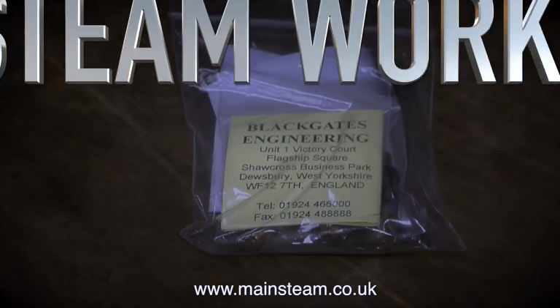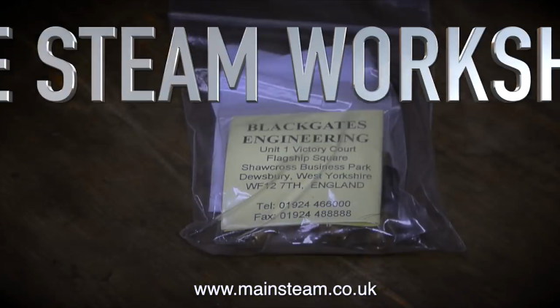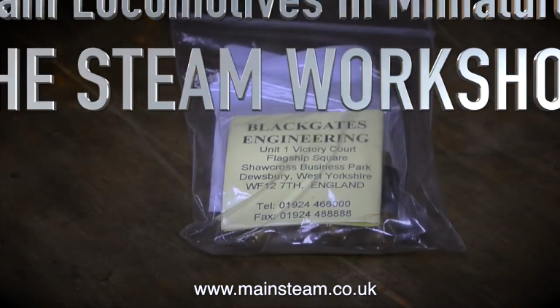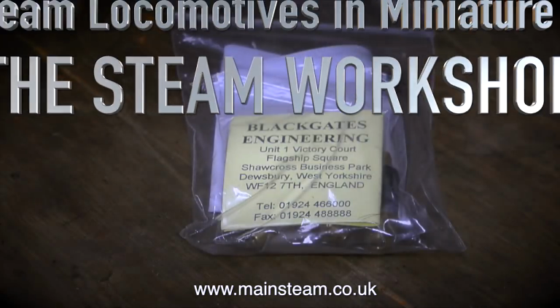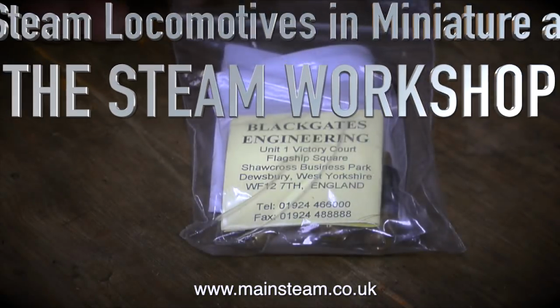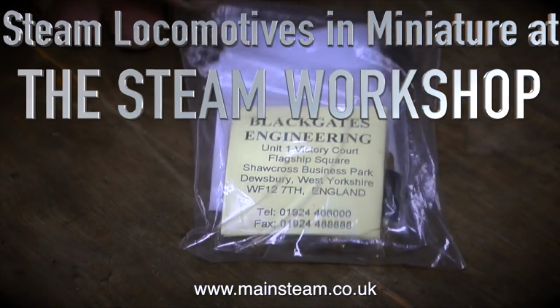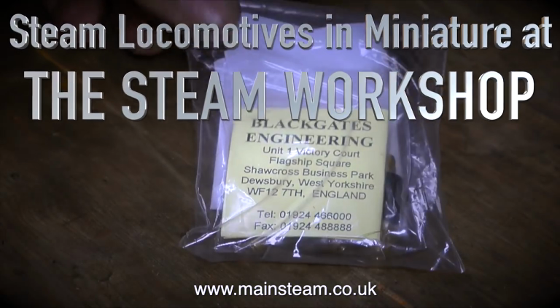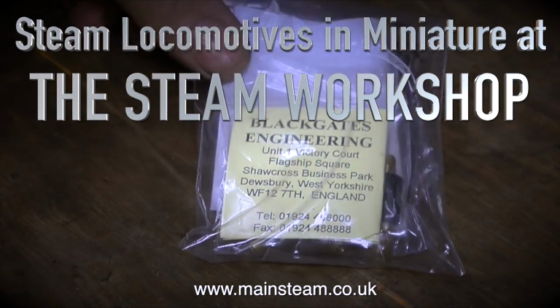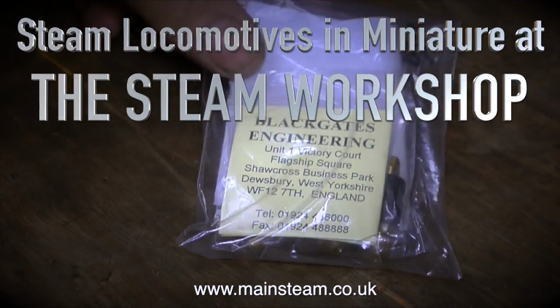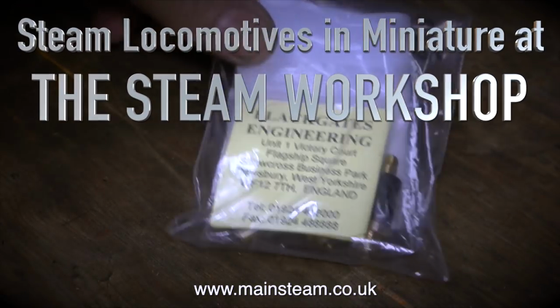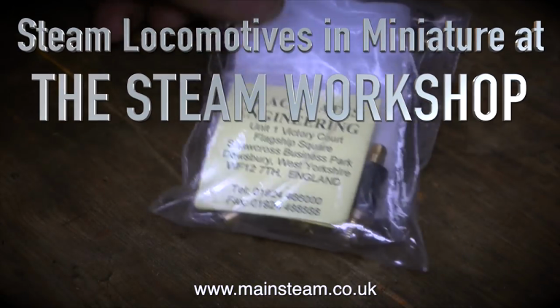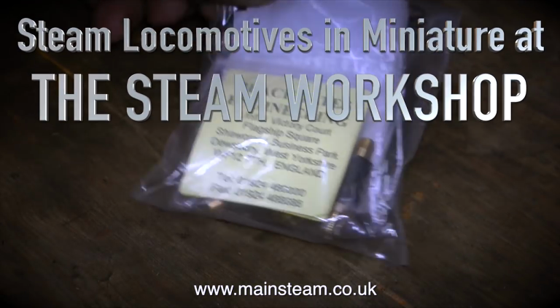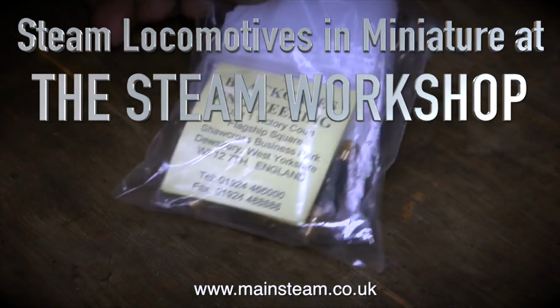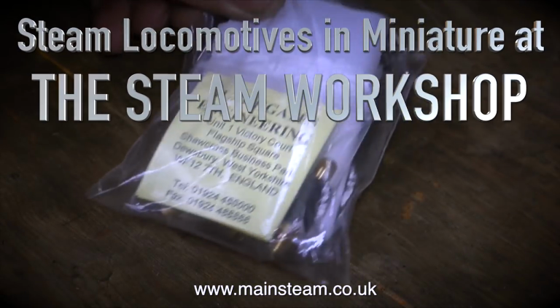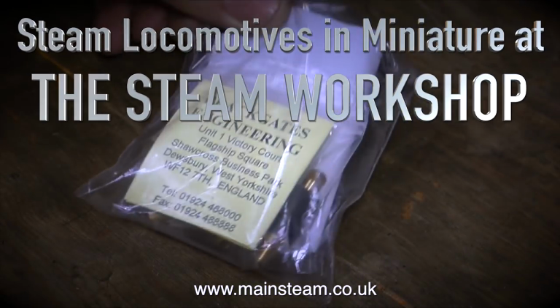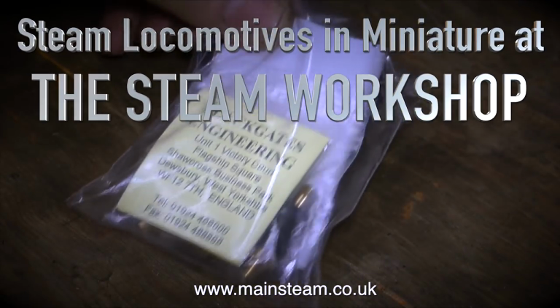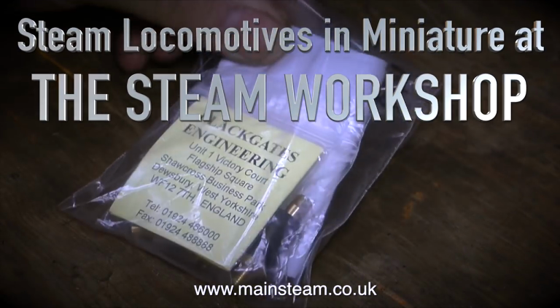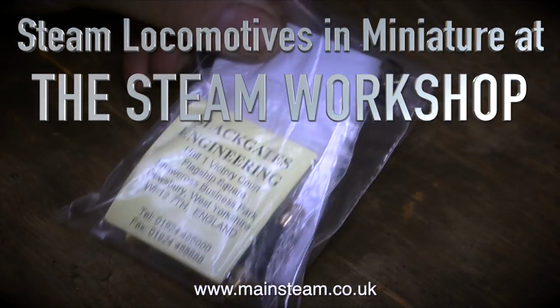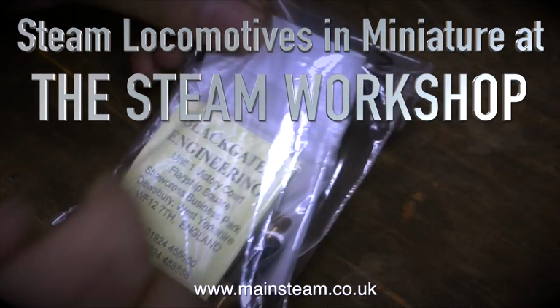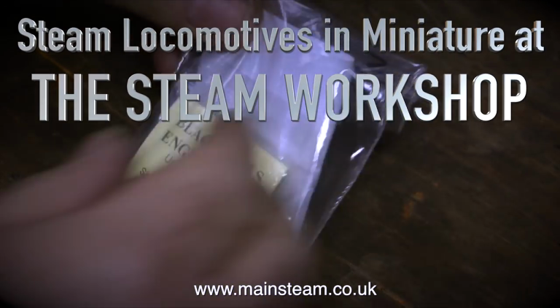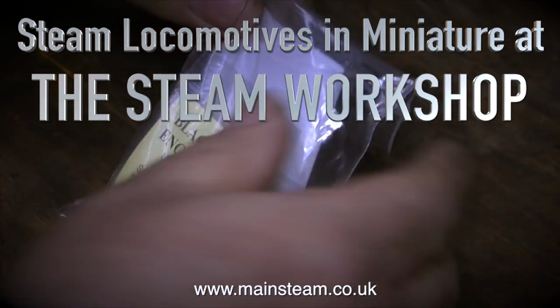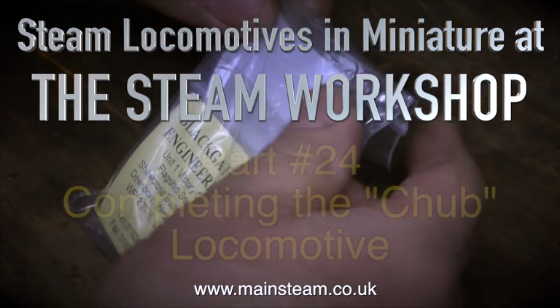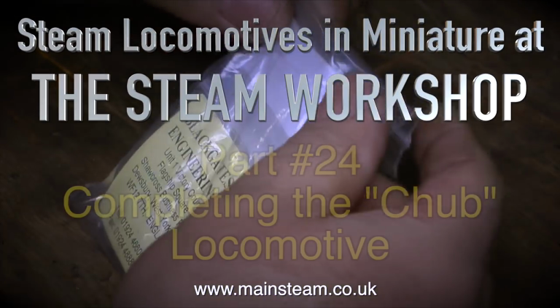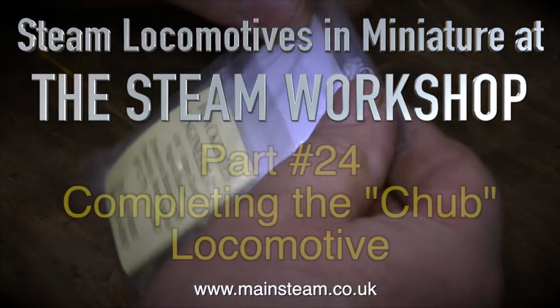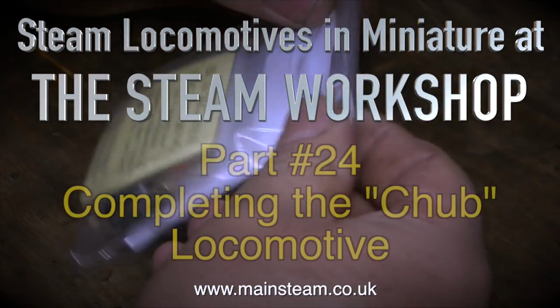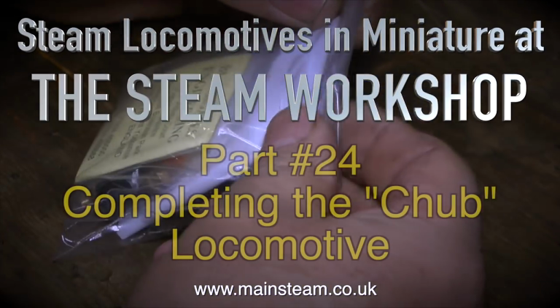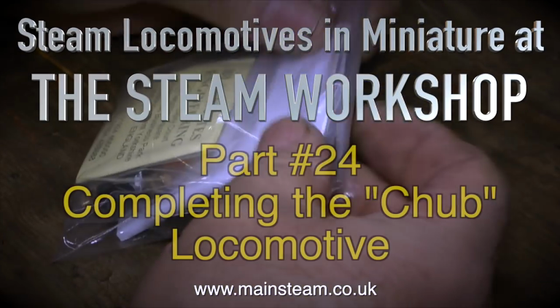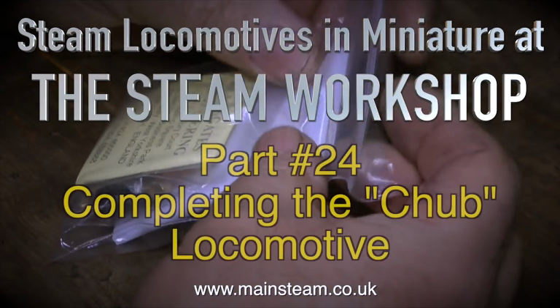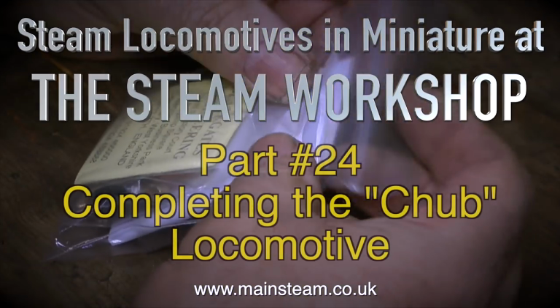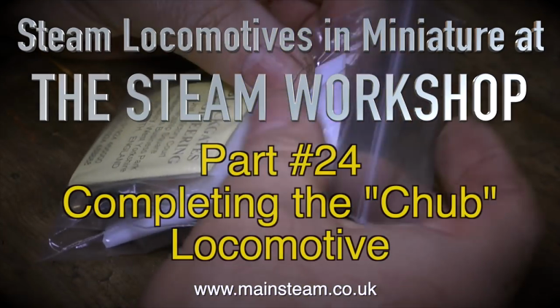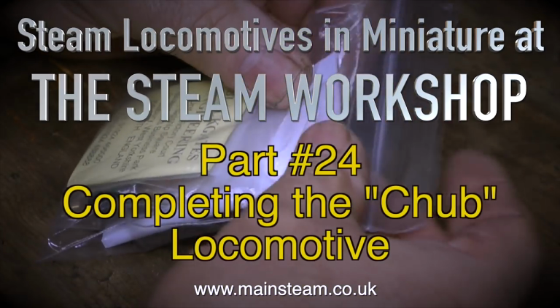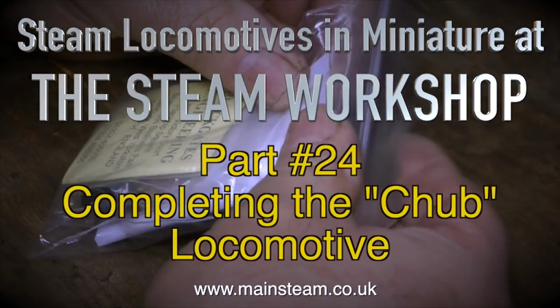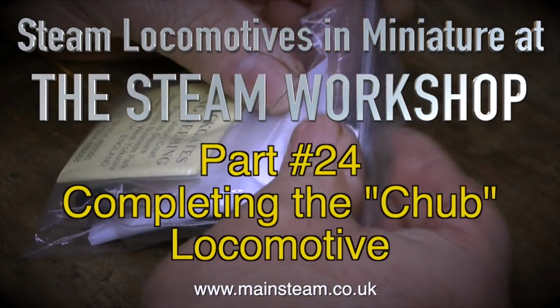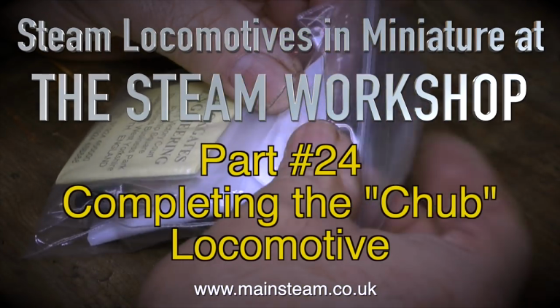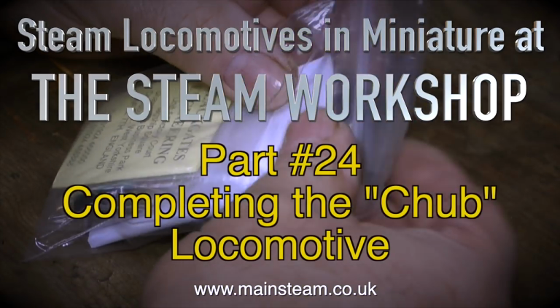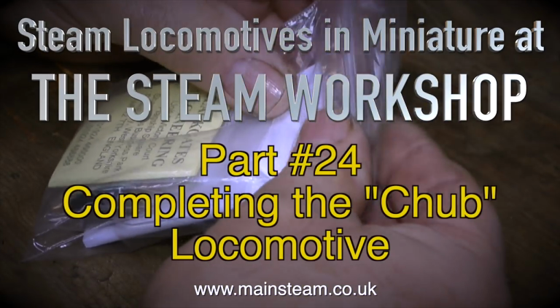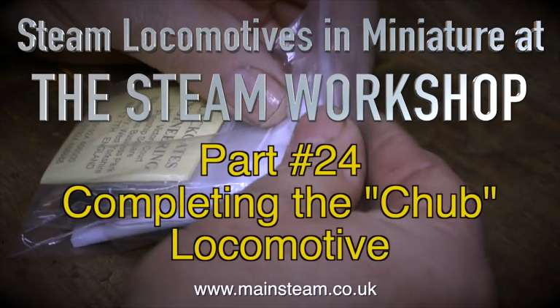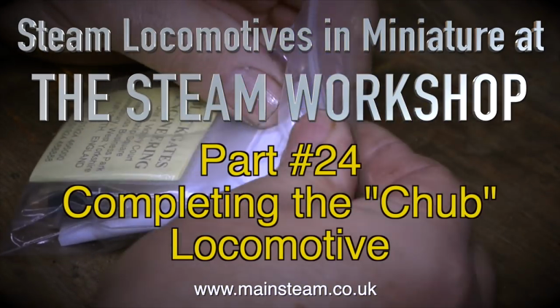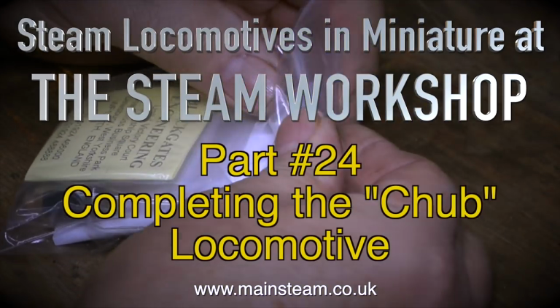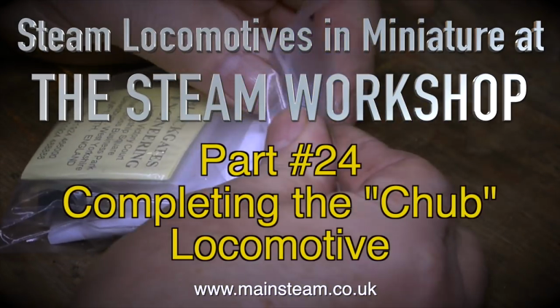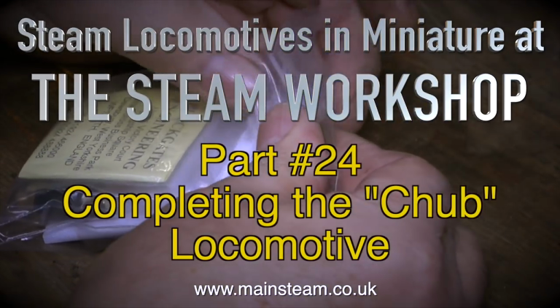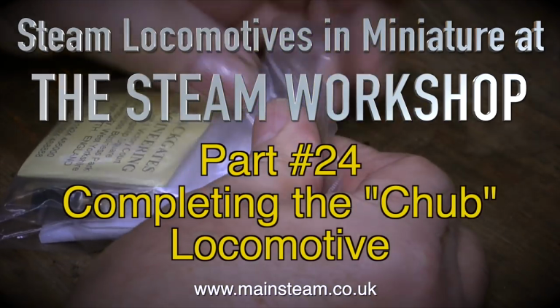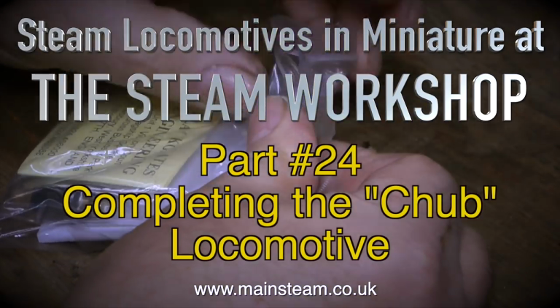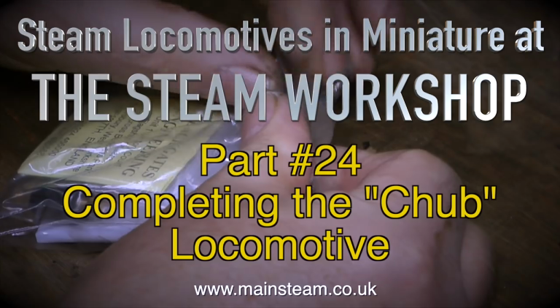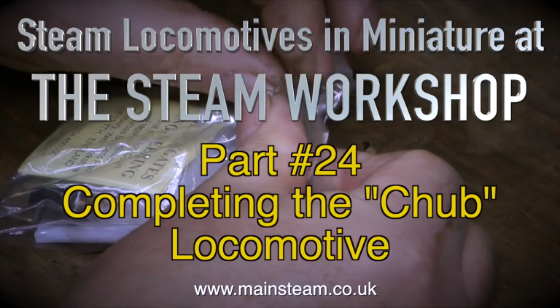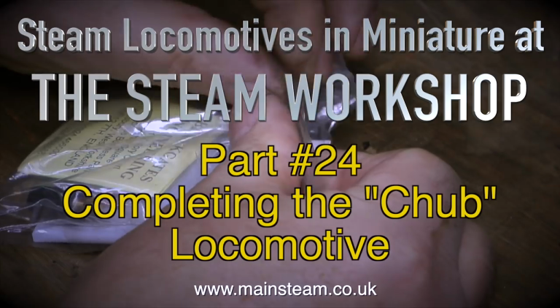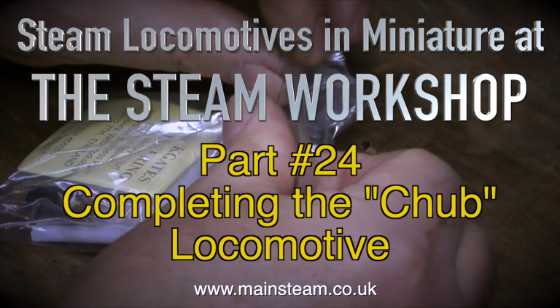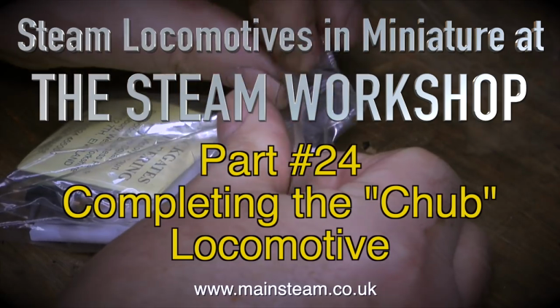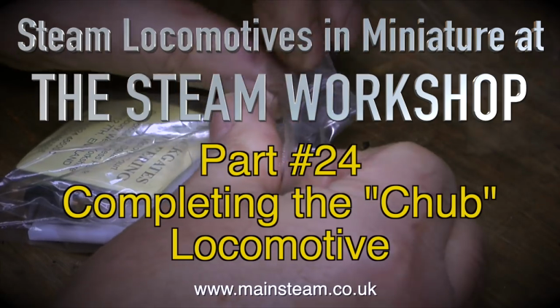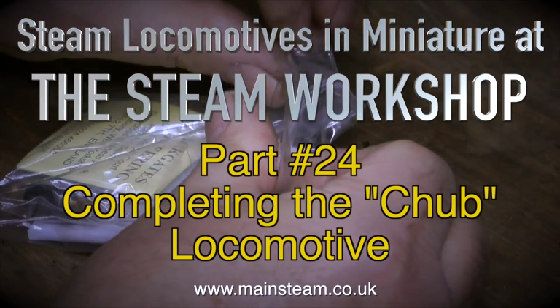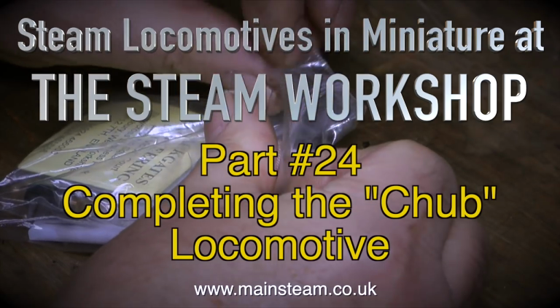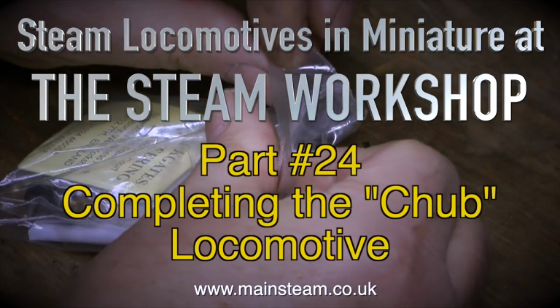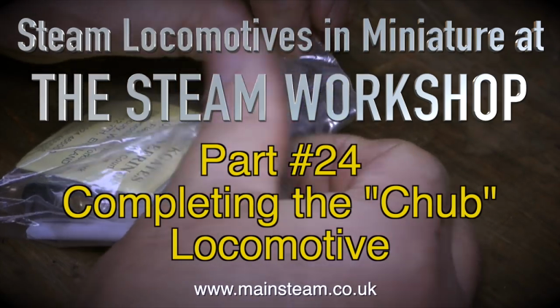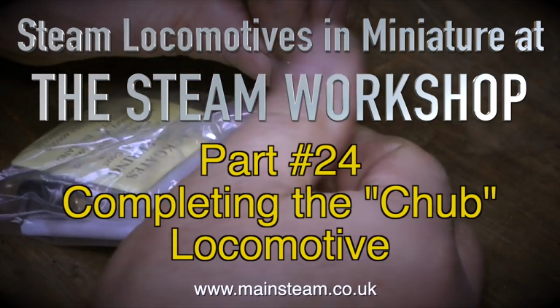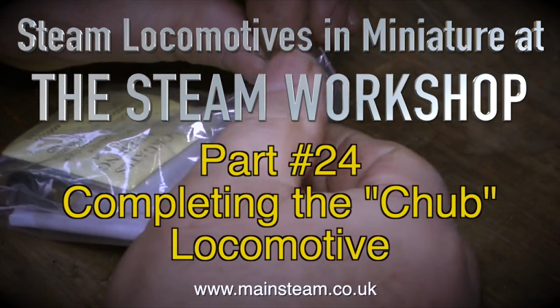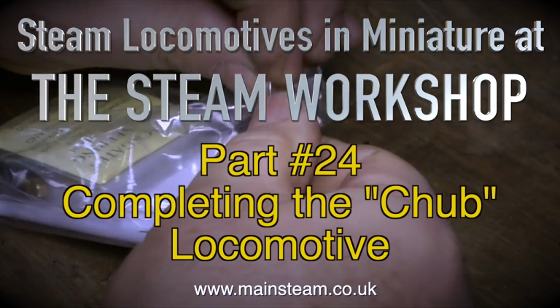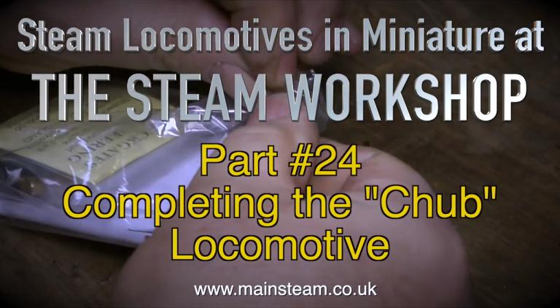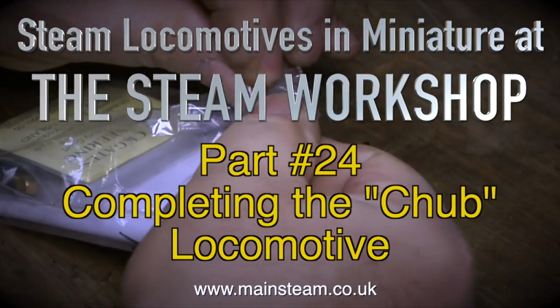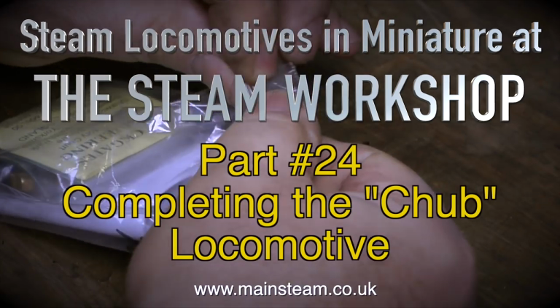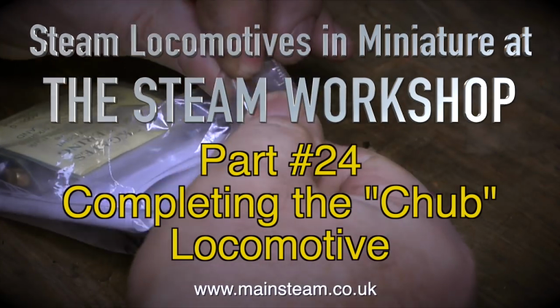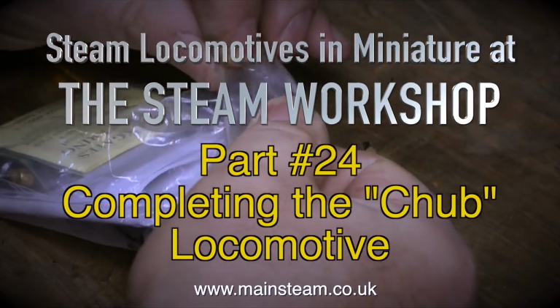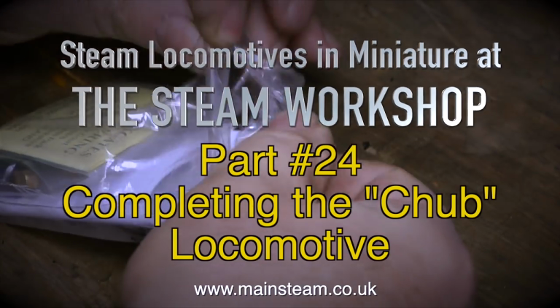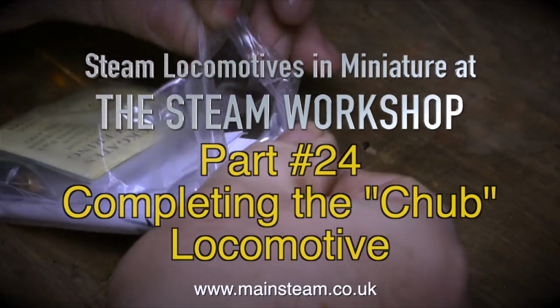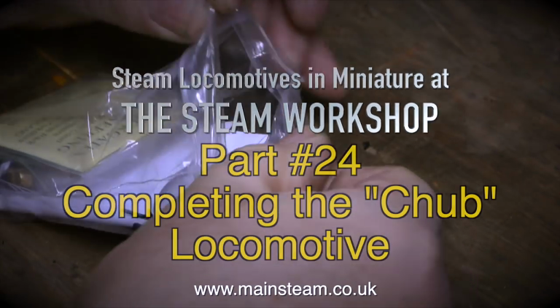Steam locomotives are miniature at the Steam Workshop. This is part 24, the final episode, completing the Chub locomotive.